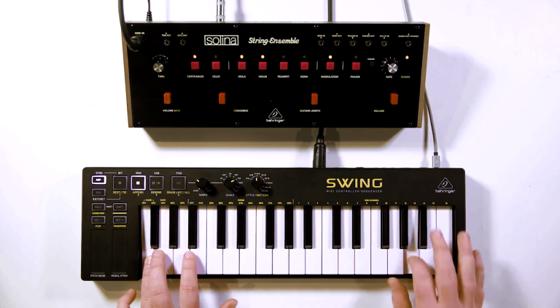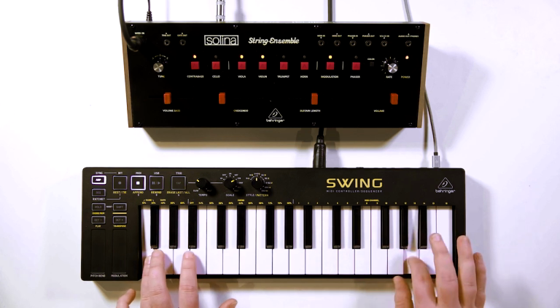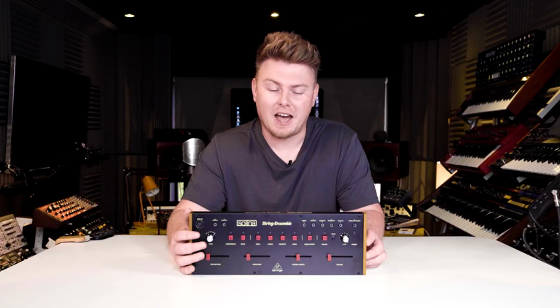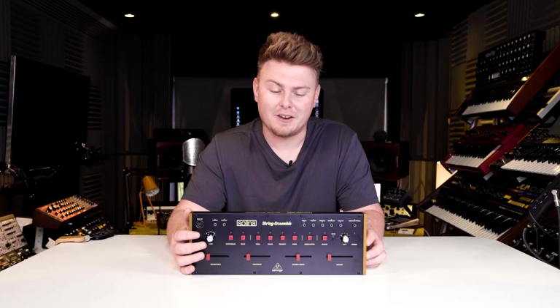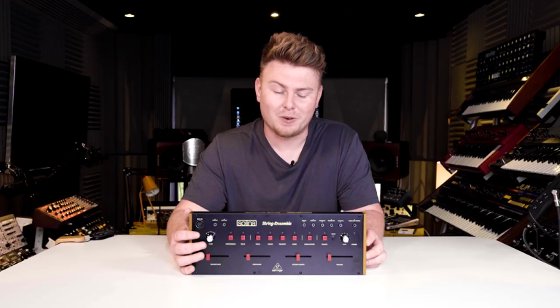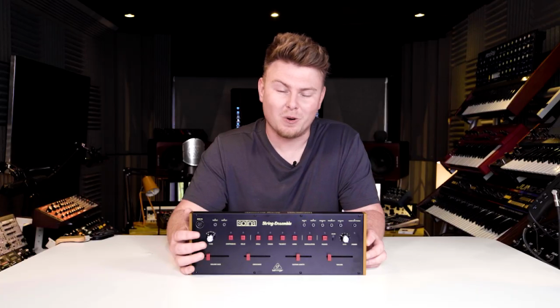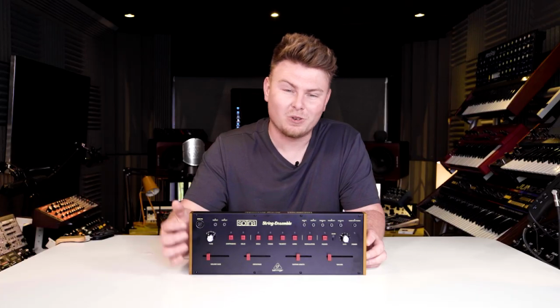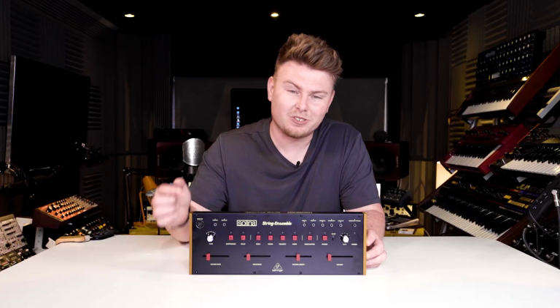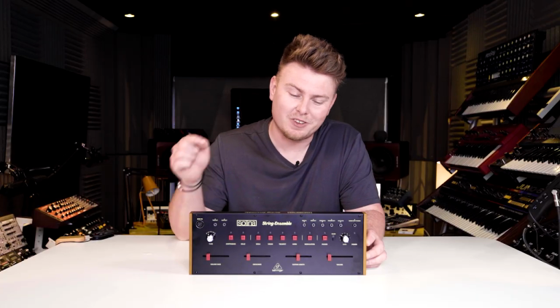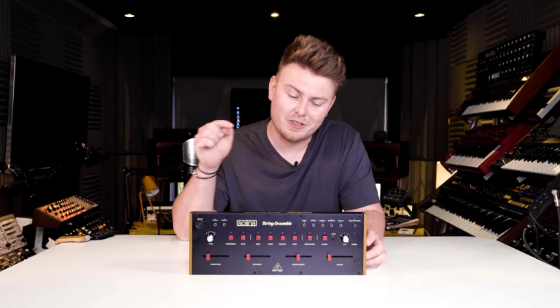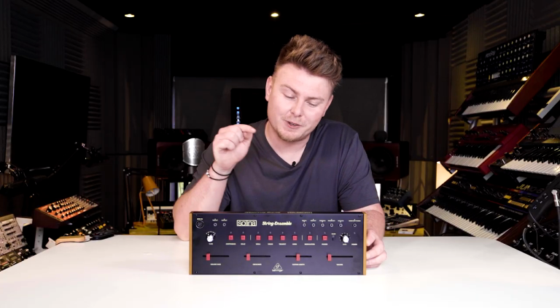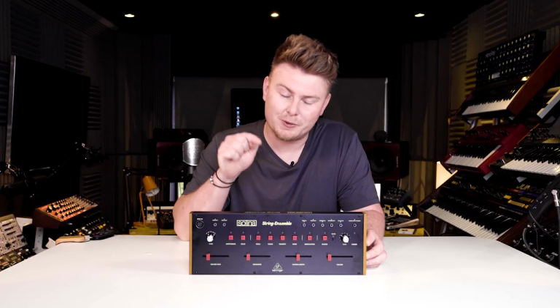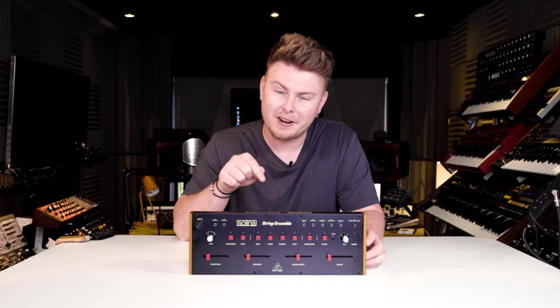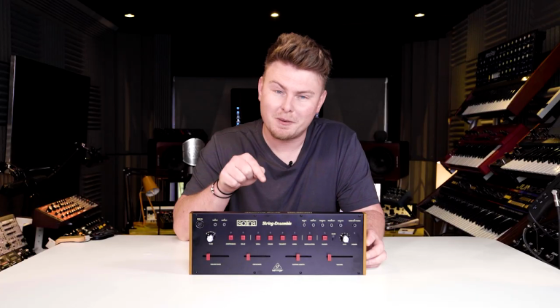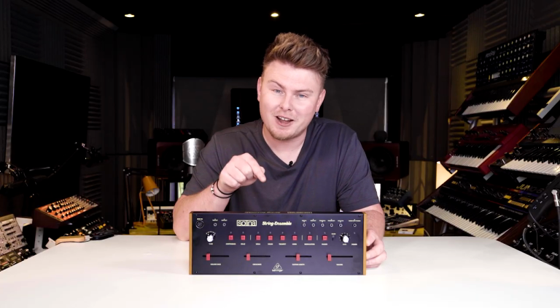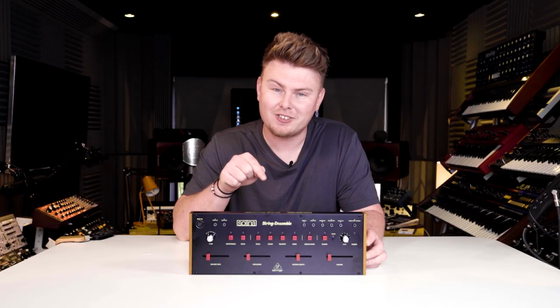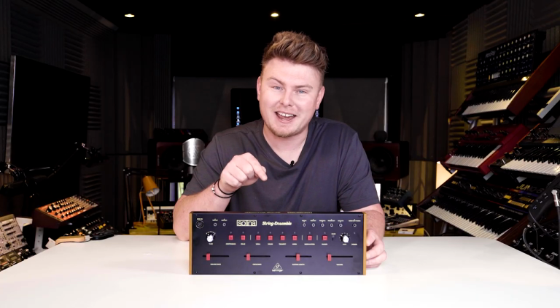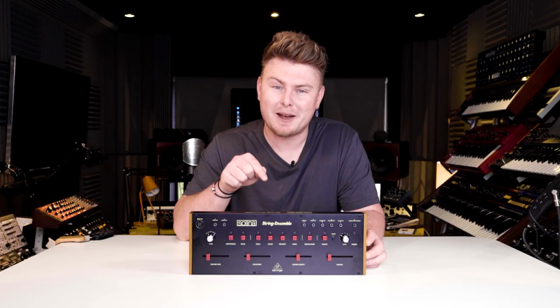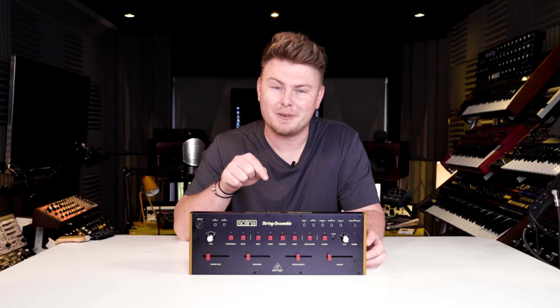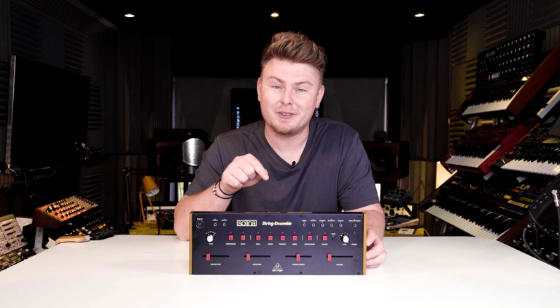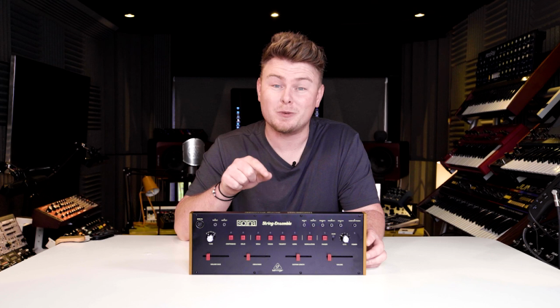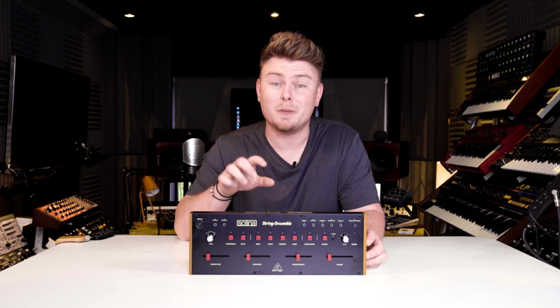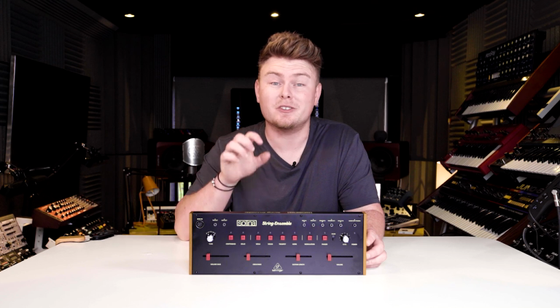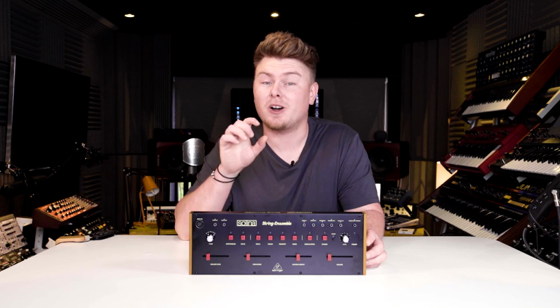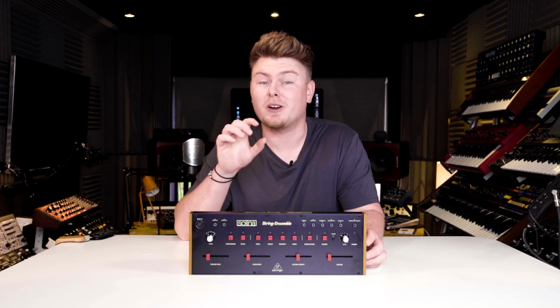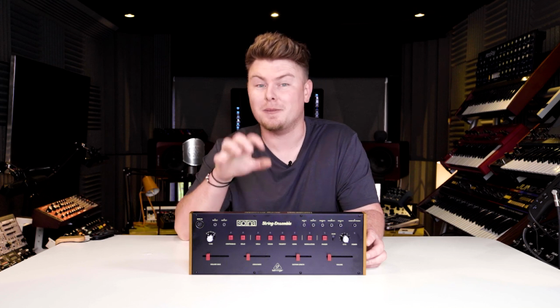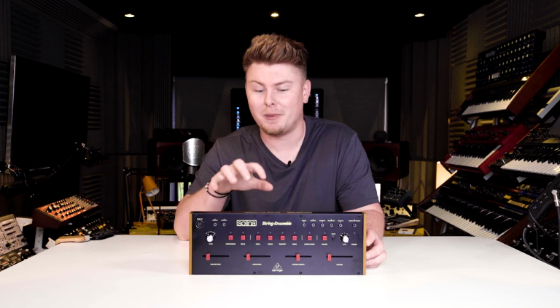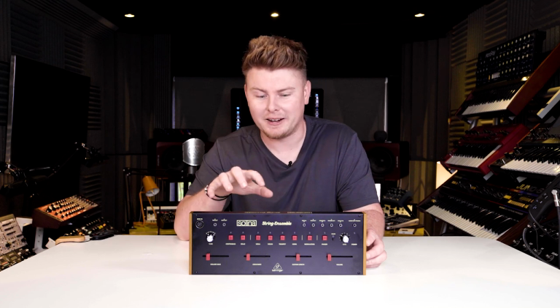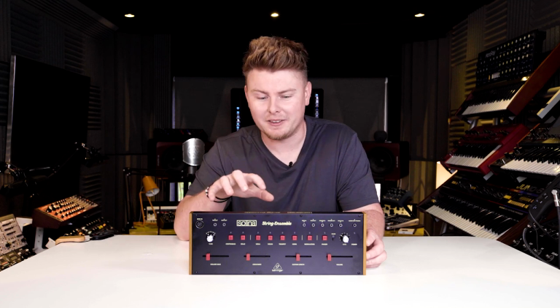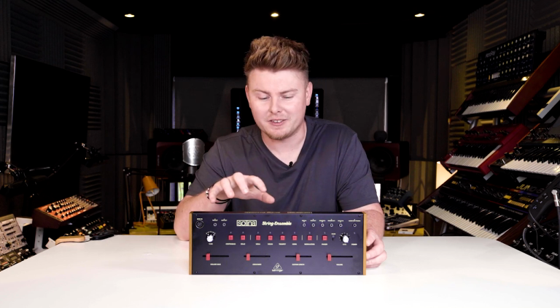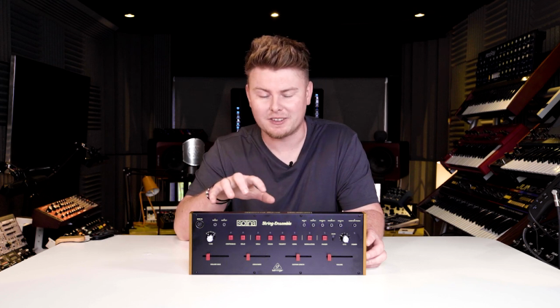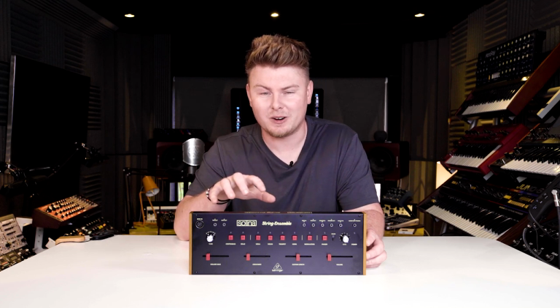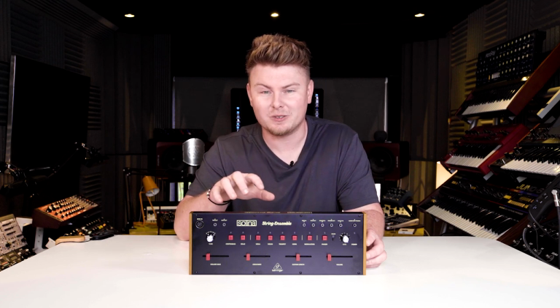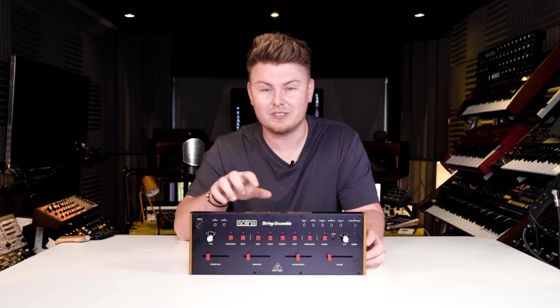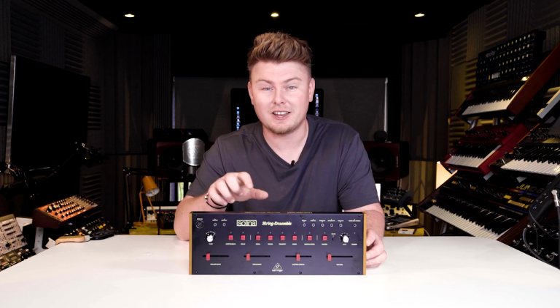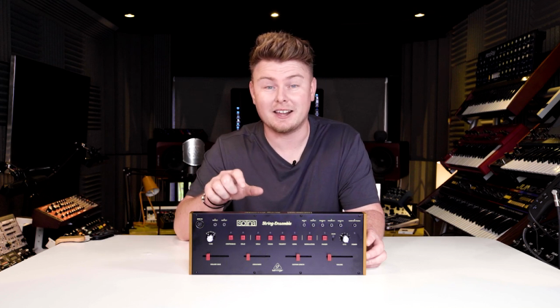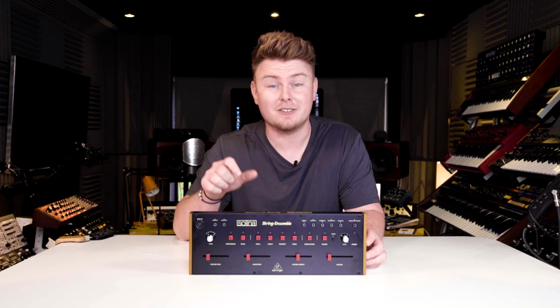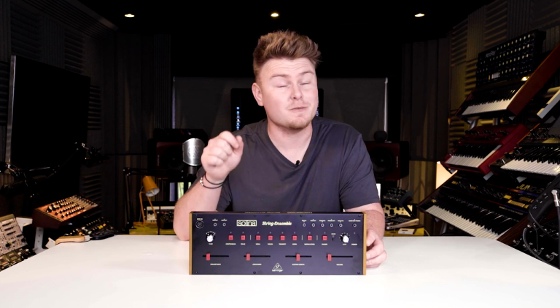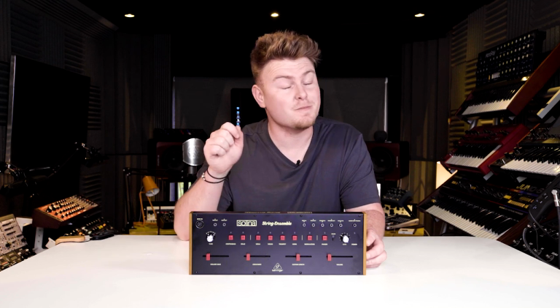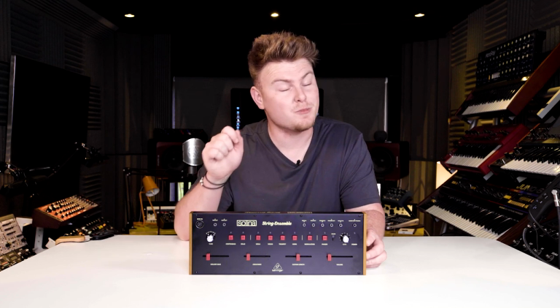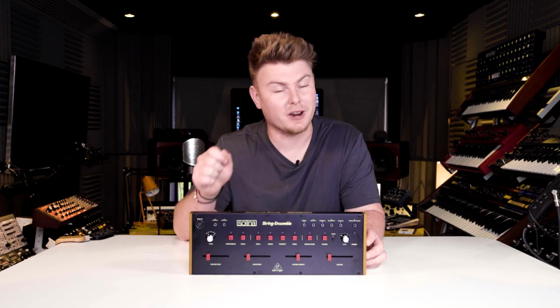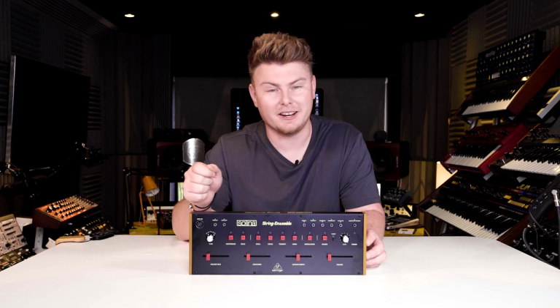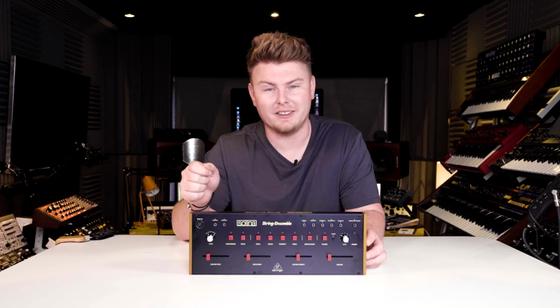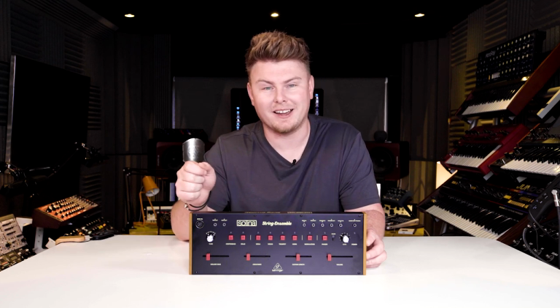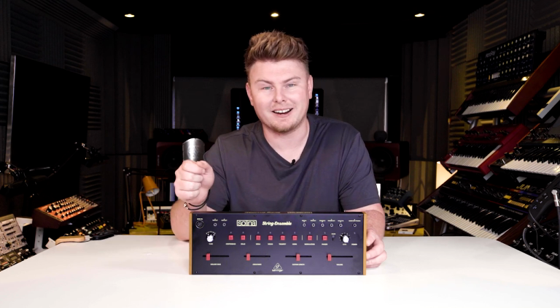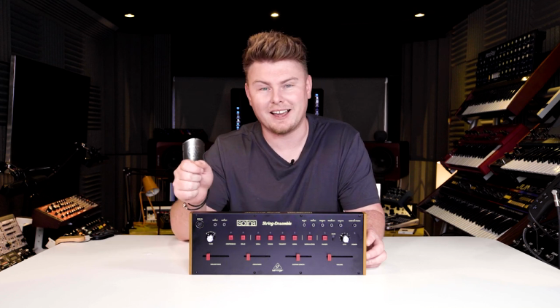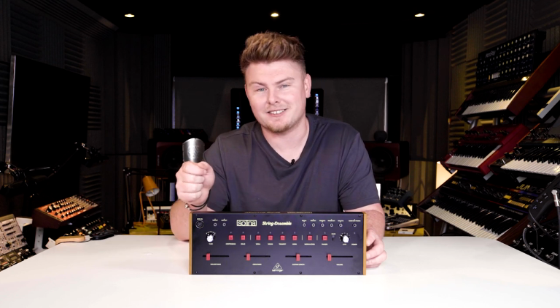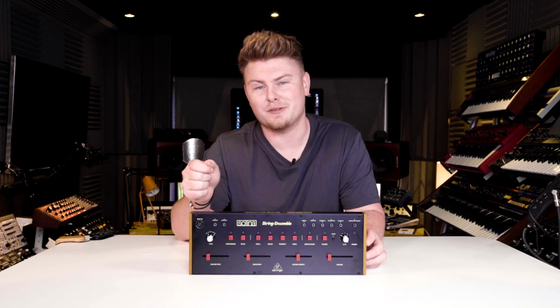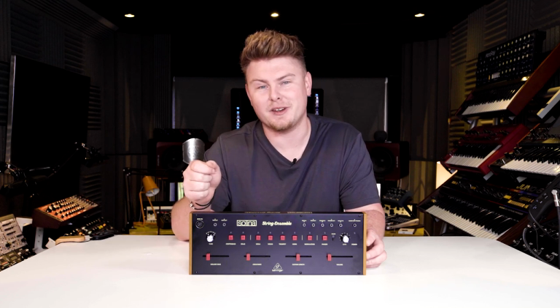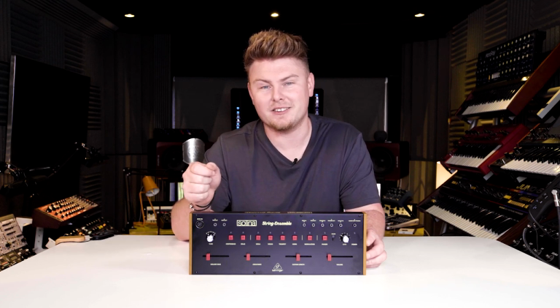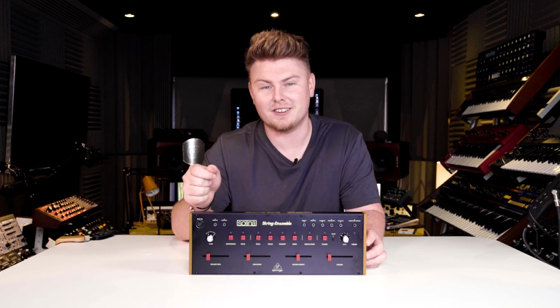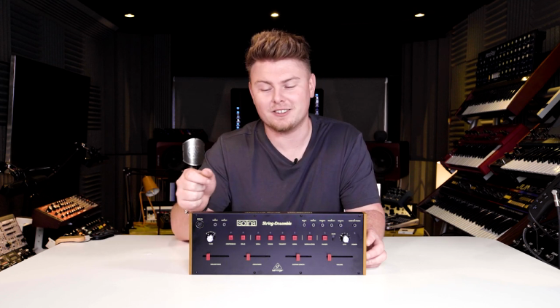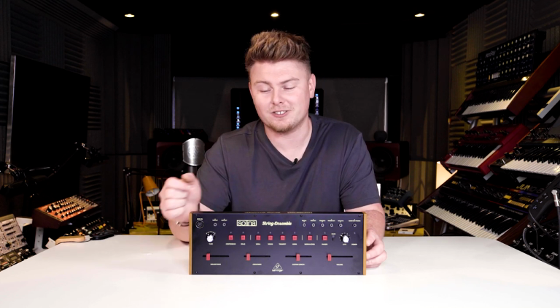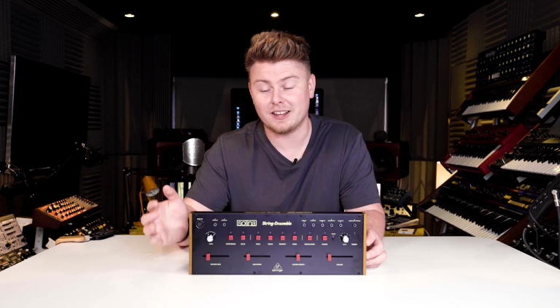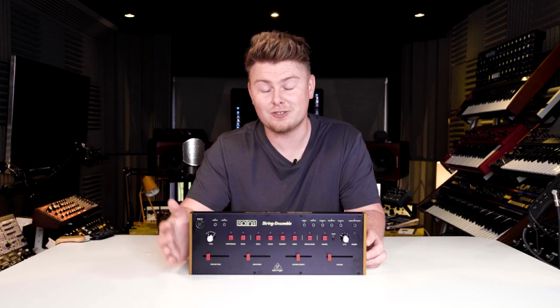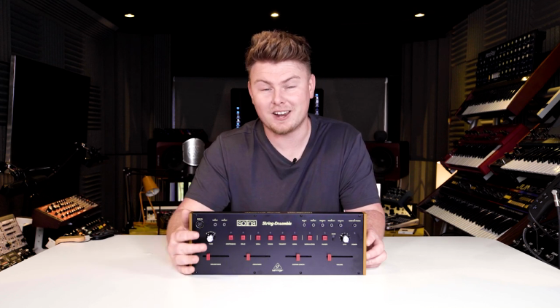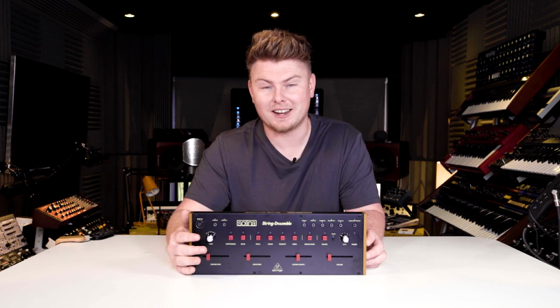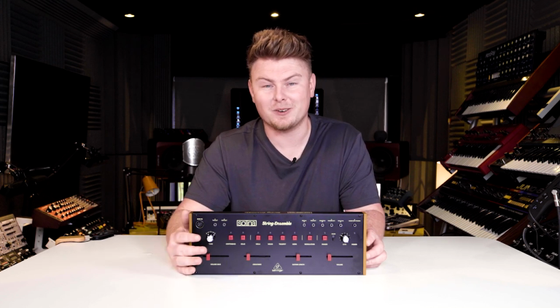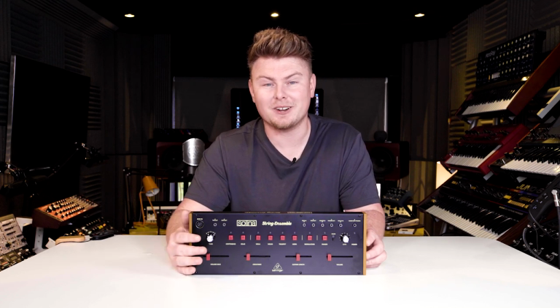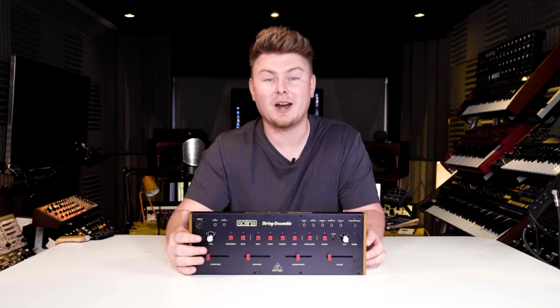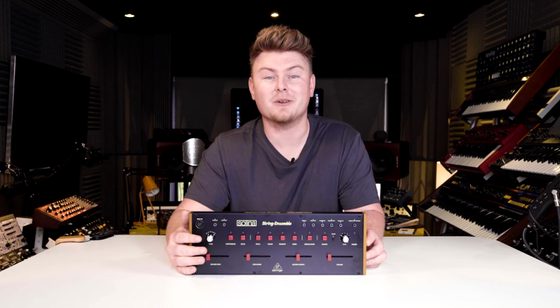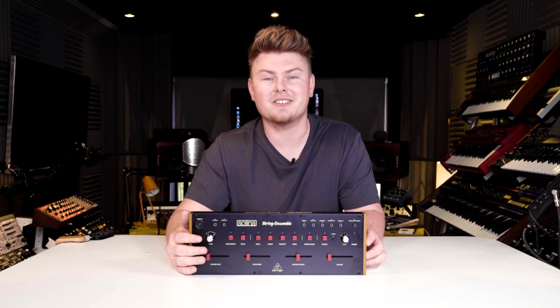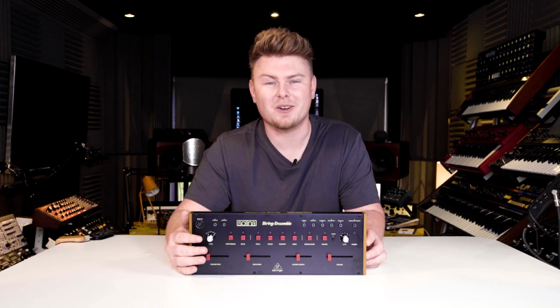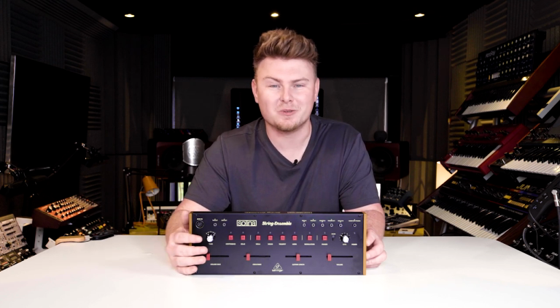The real magic happens when we start combining the sounds and bringing in that classic phaser. So let's check out how it sounds.